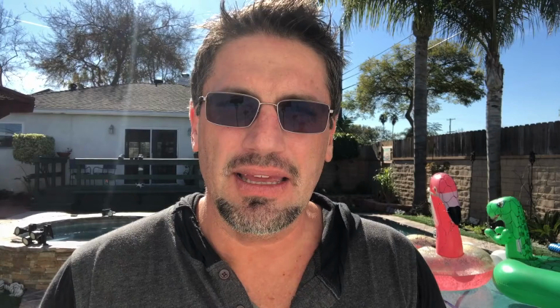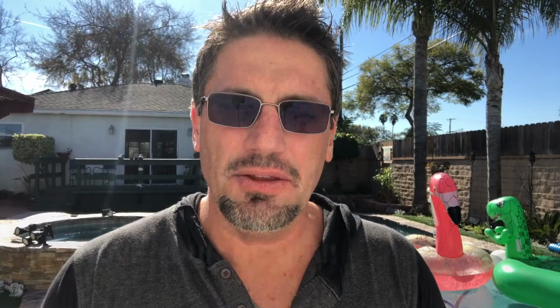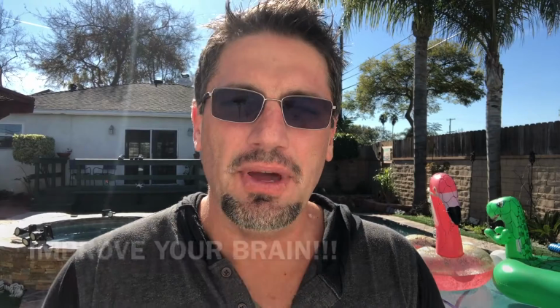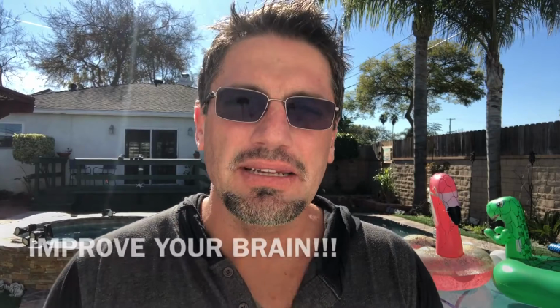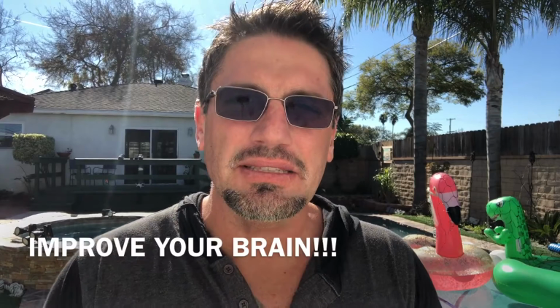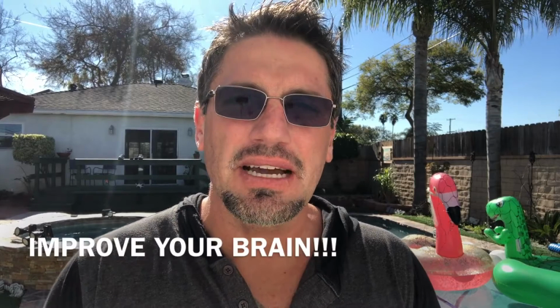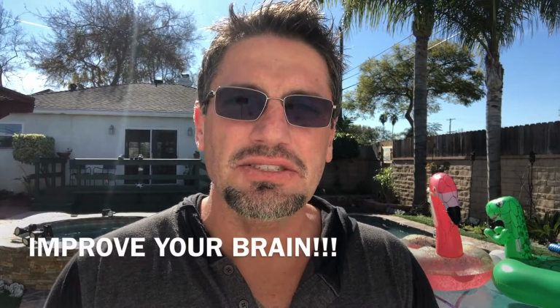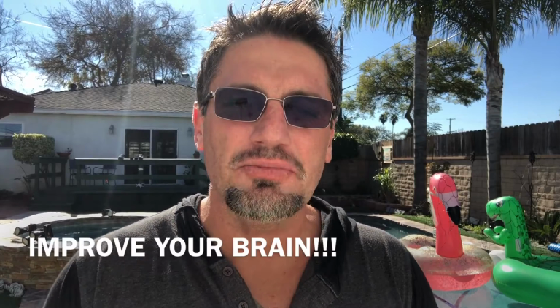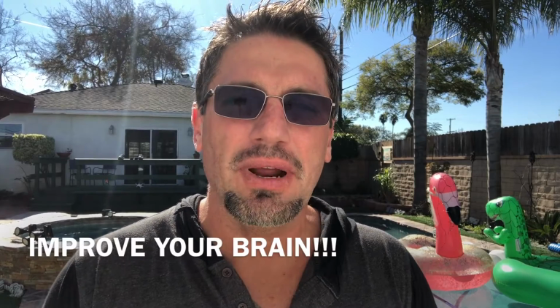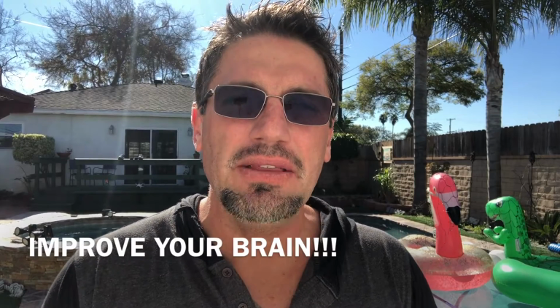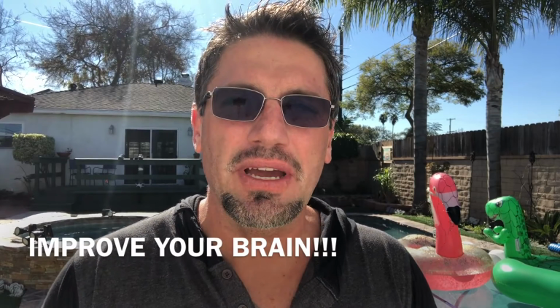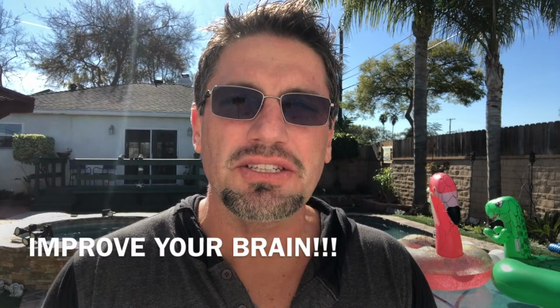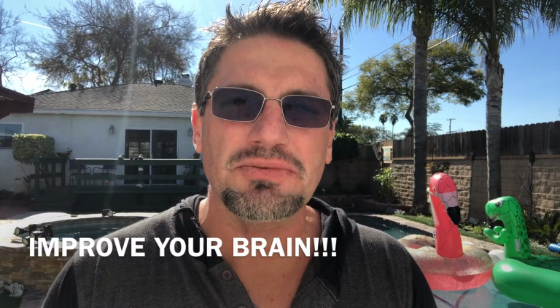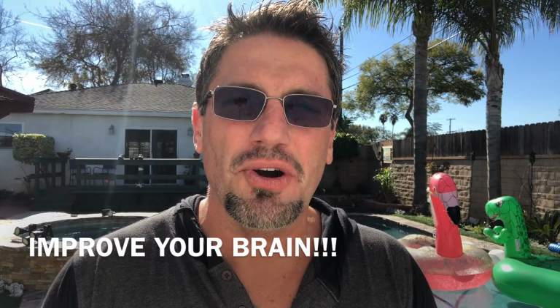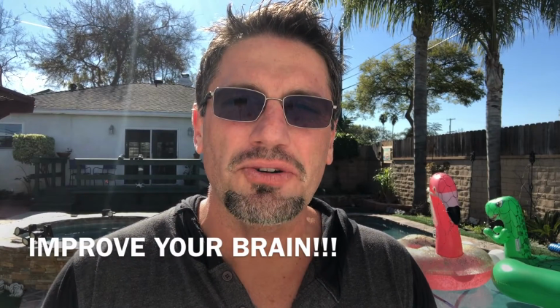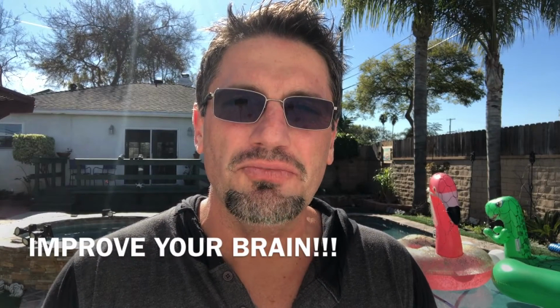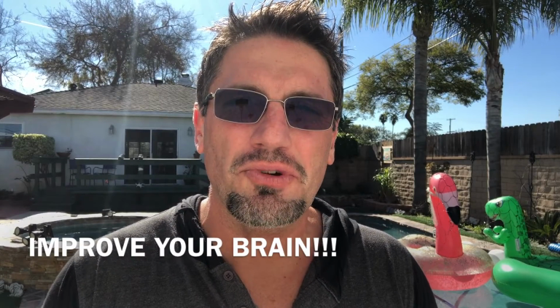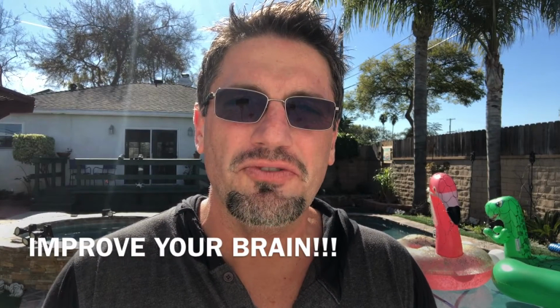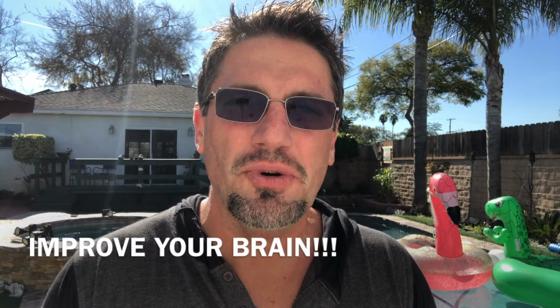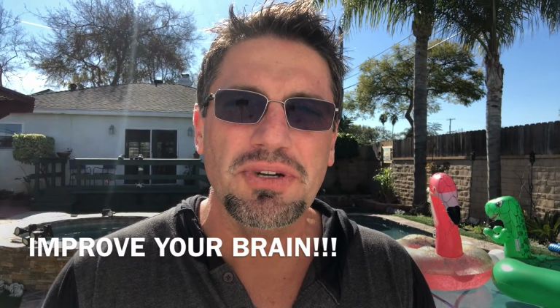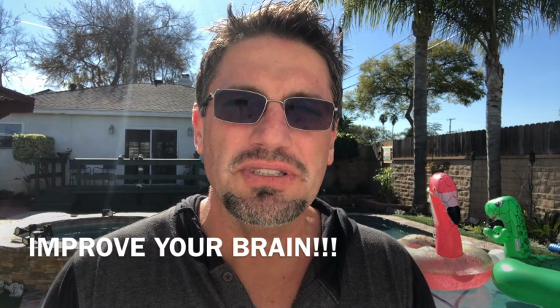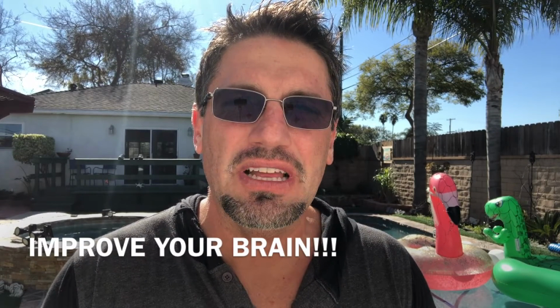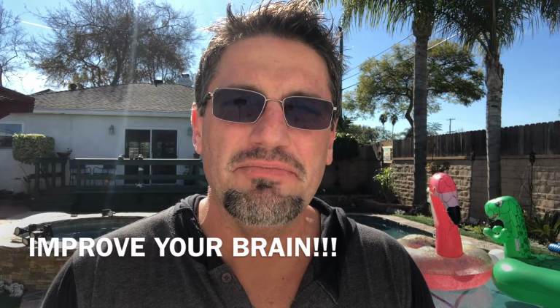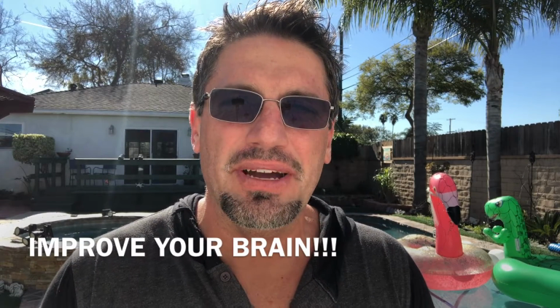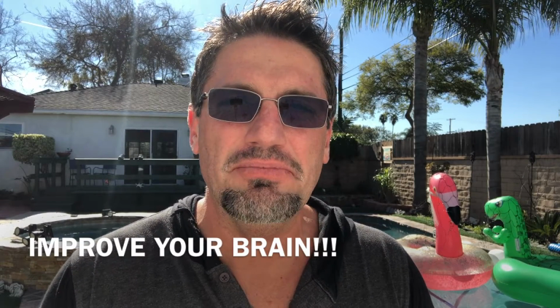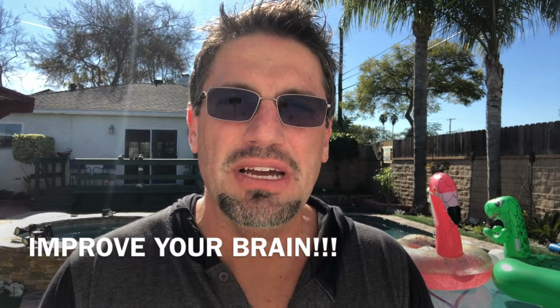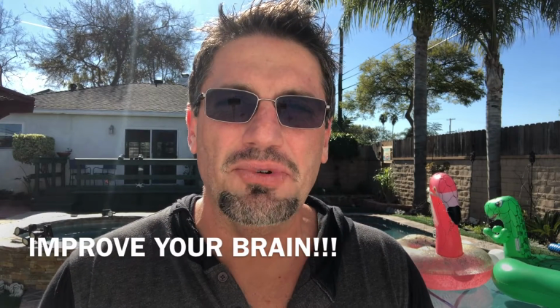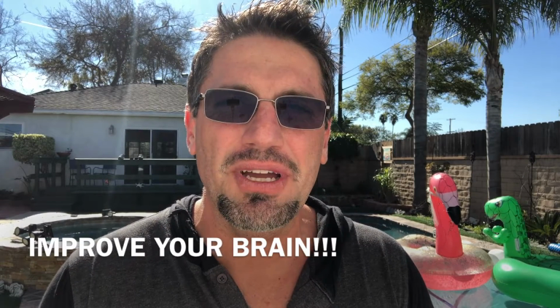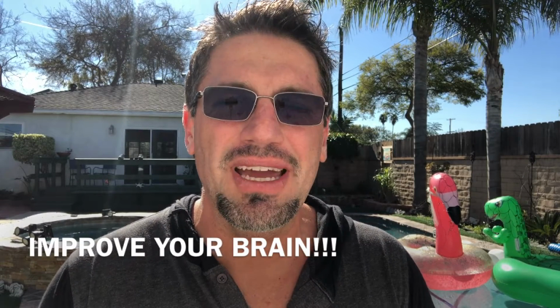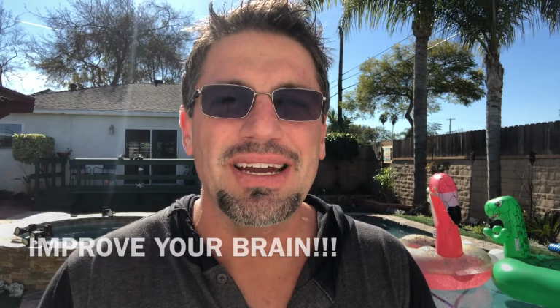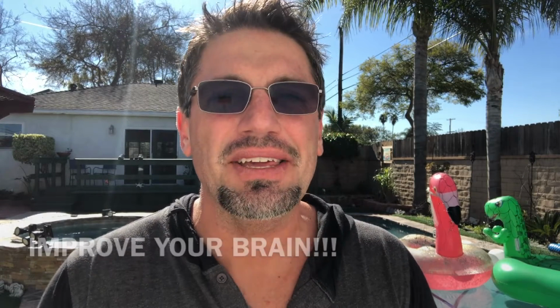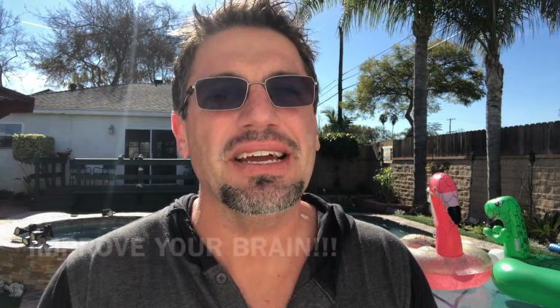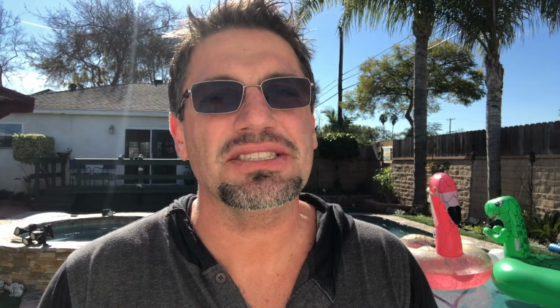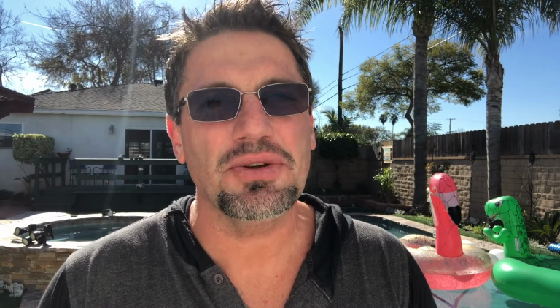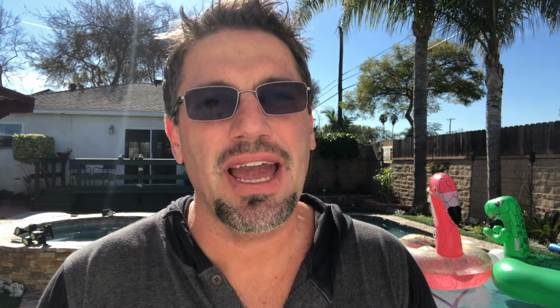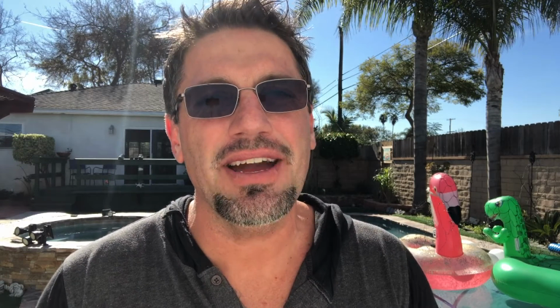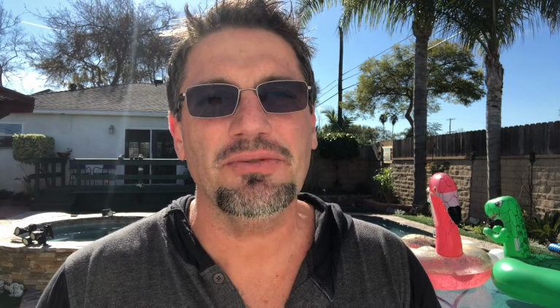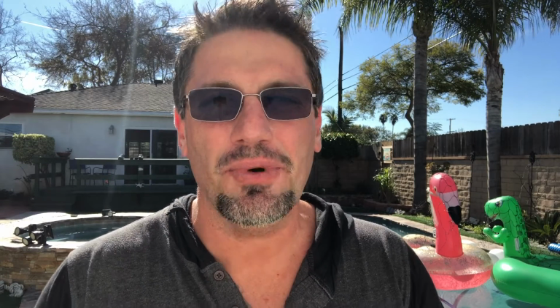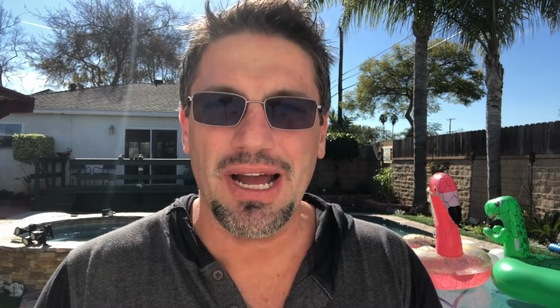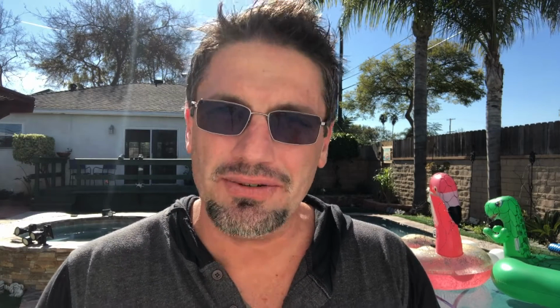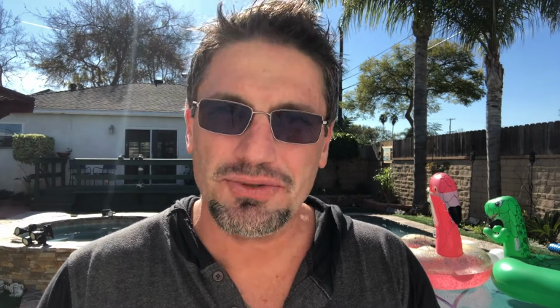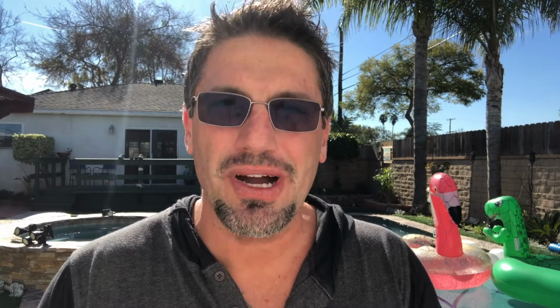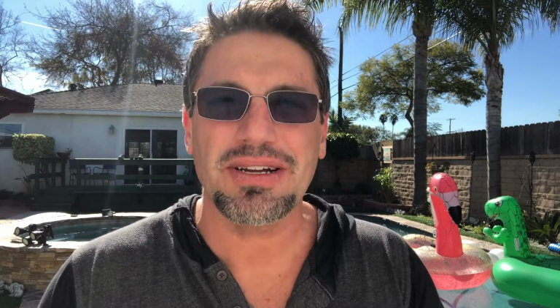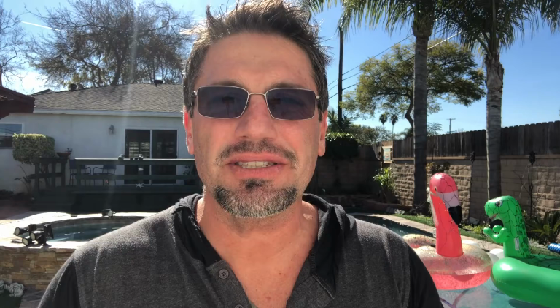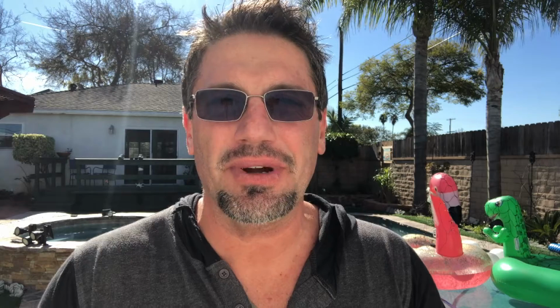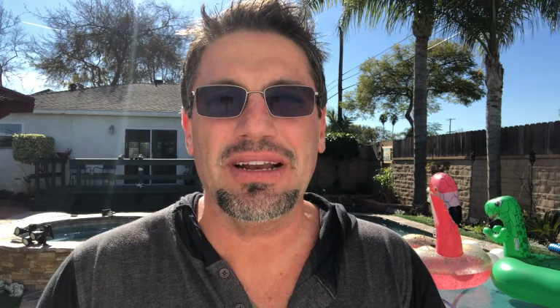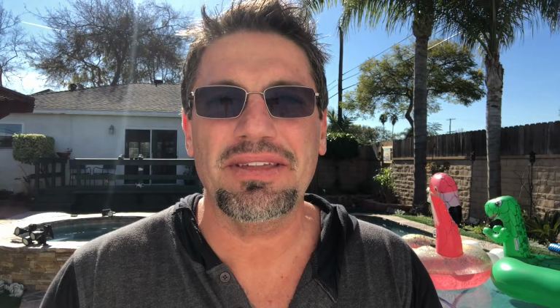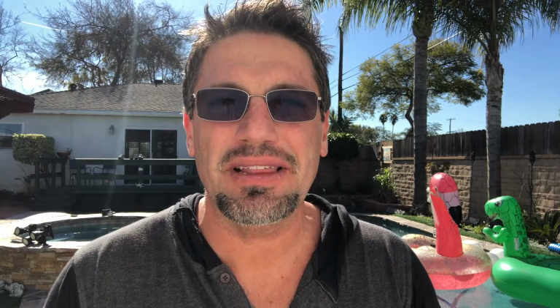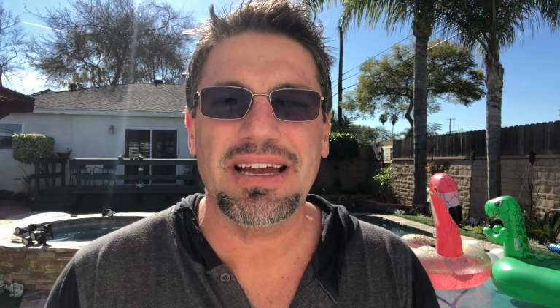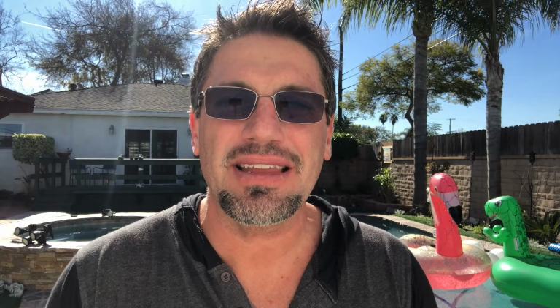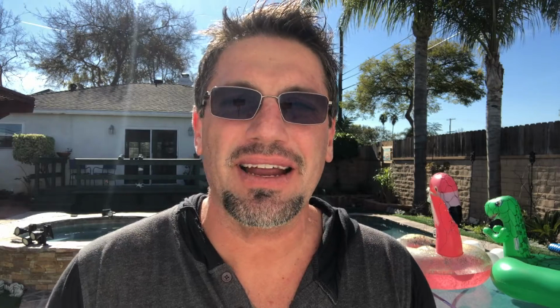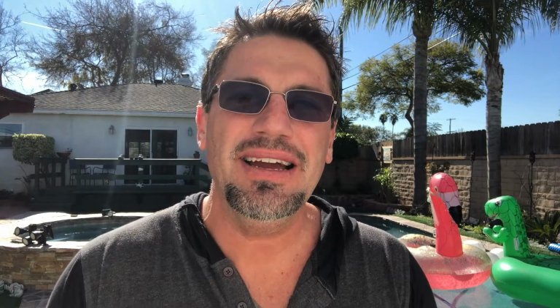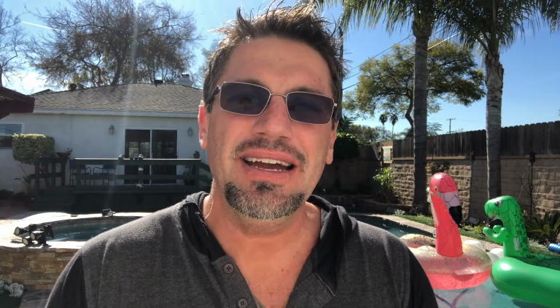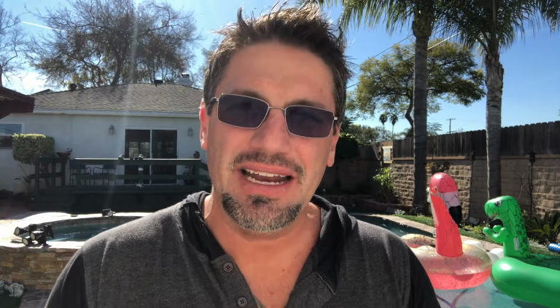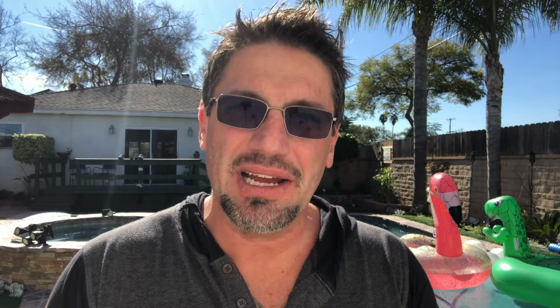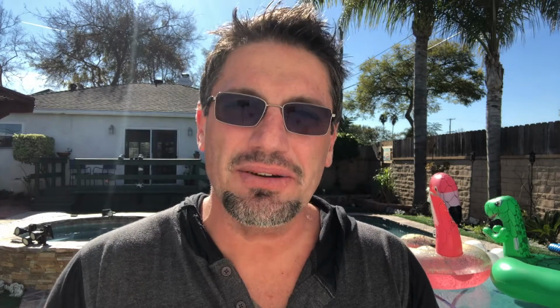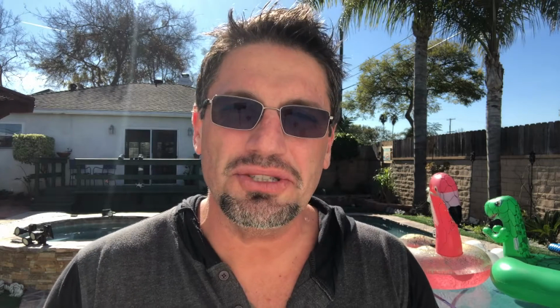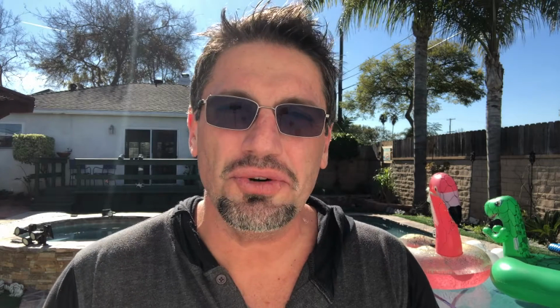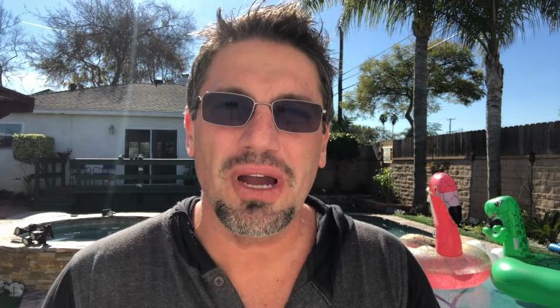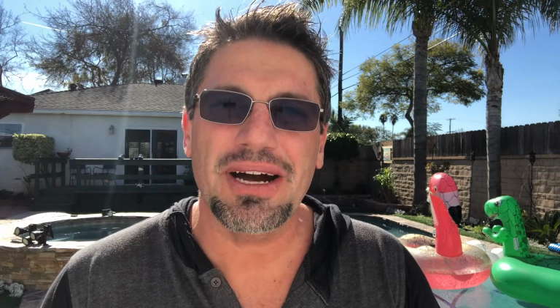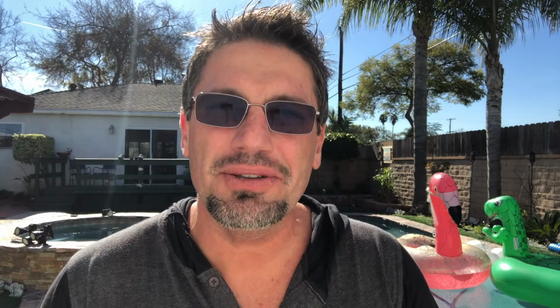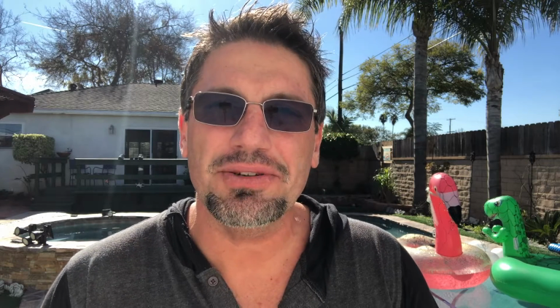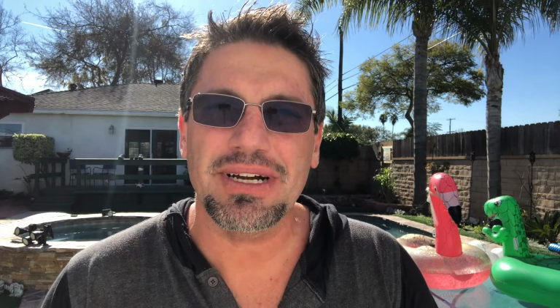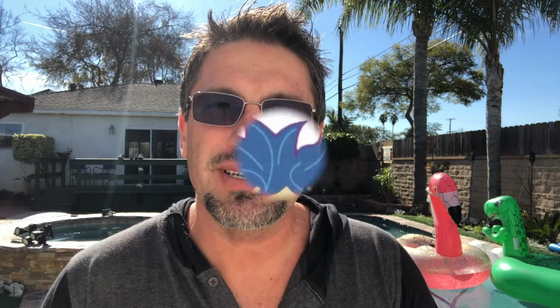Can you exercise your brain to get smarter, more focused, and have better memory? Yes, you can, without drugs or anything like that, and I'm going to show you how to do it.